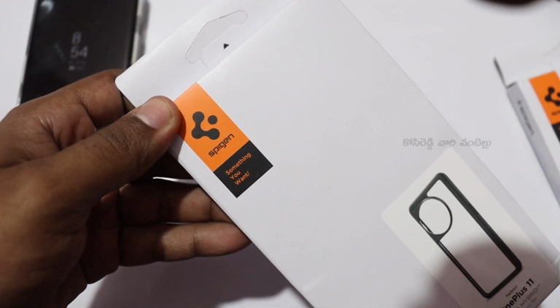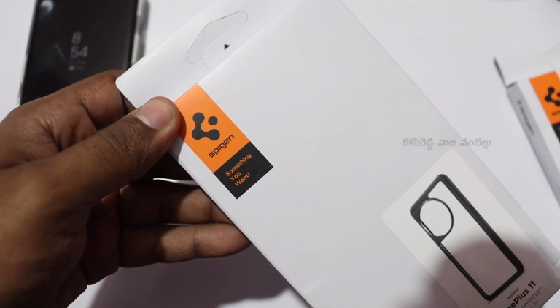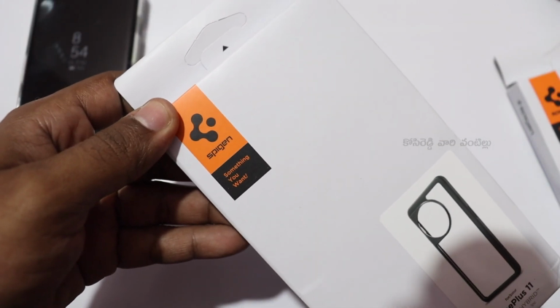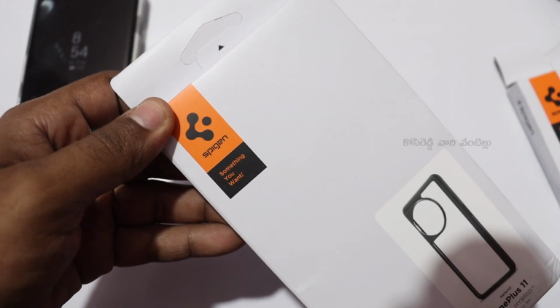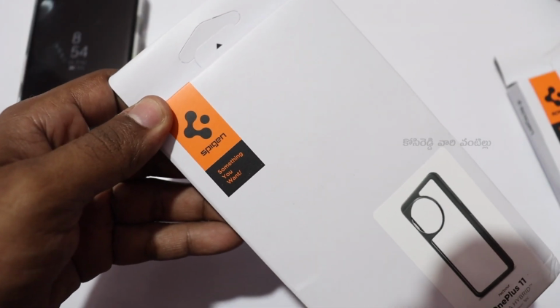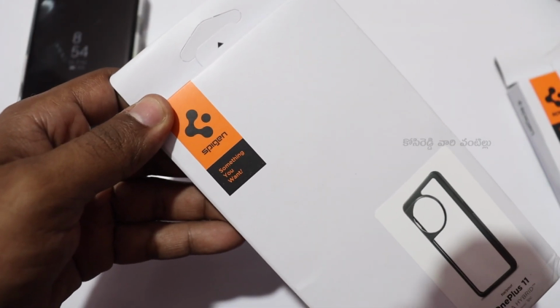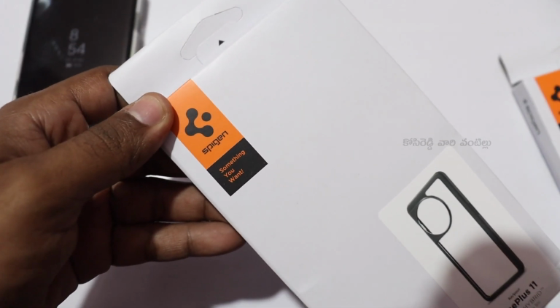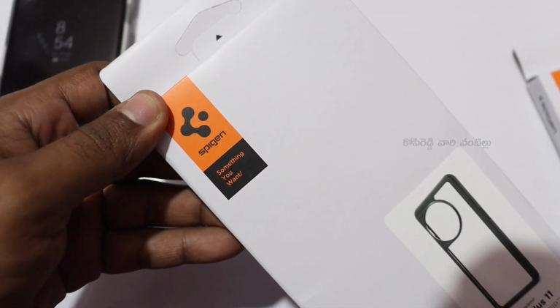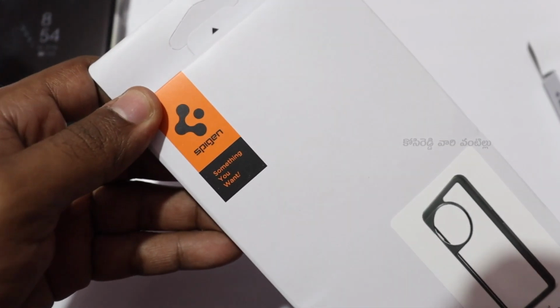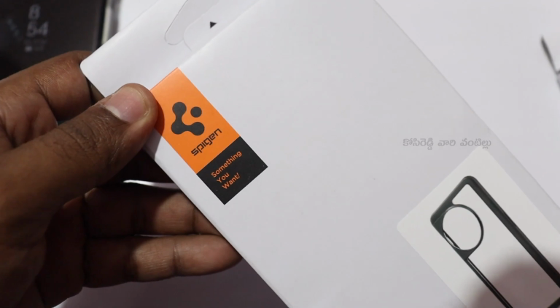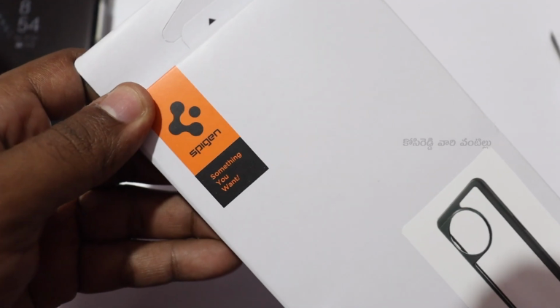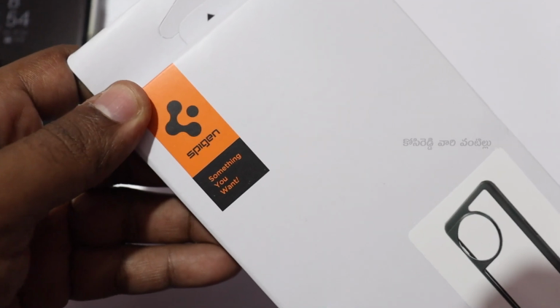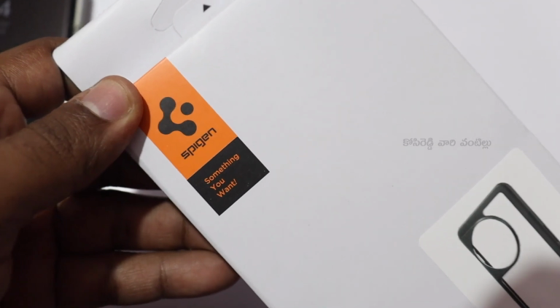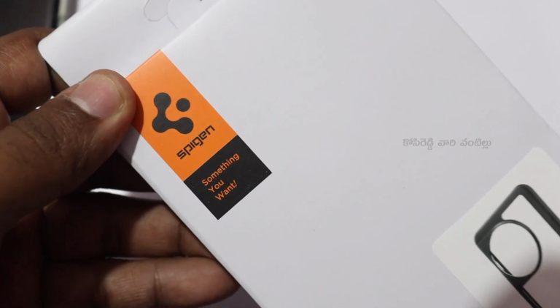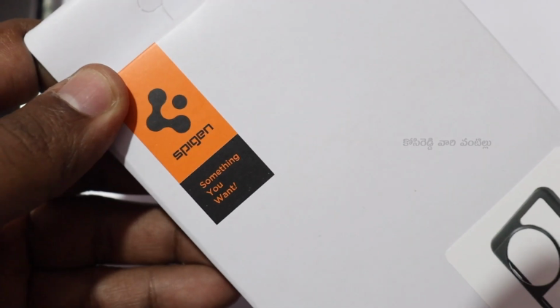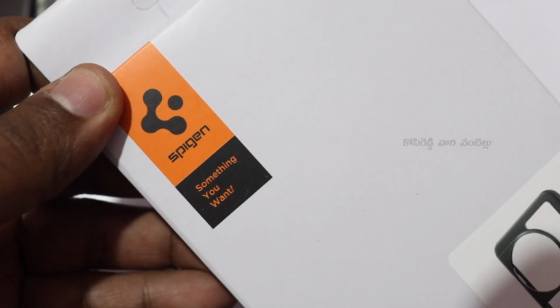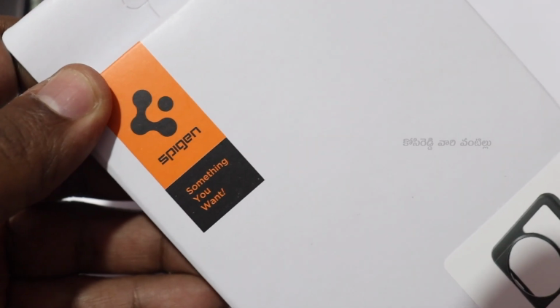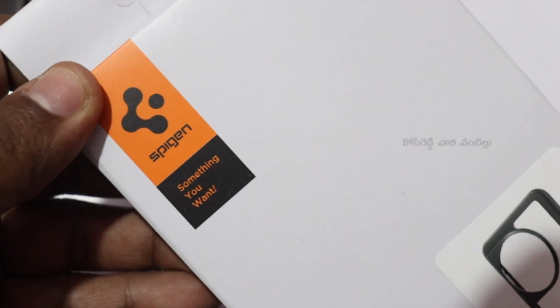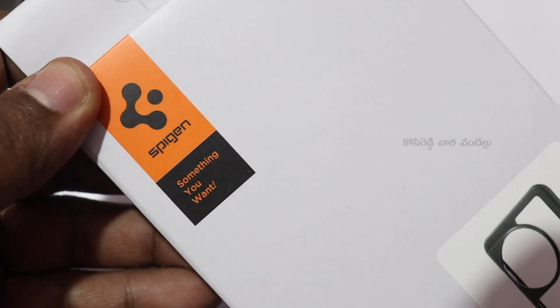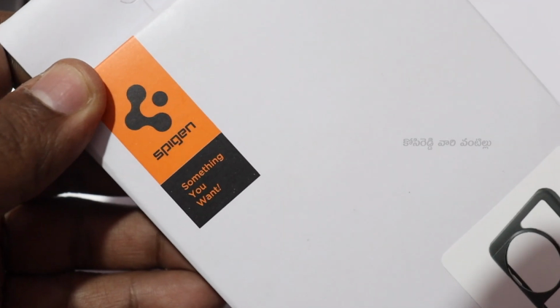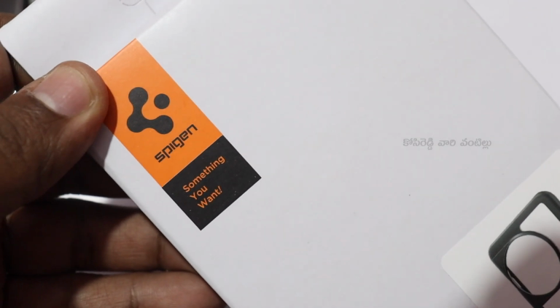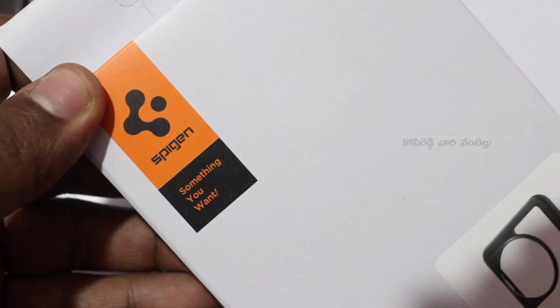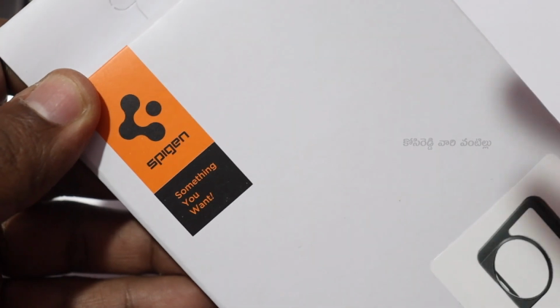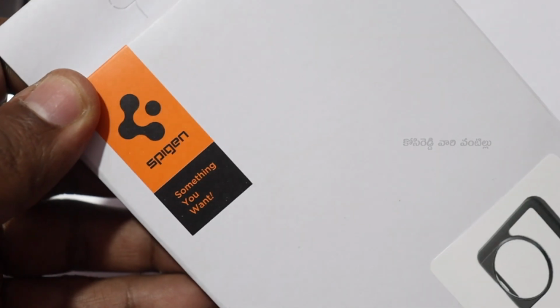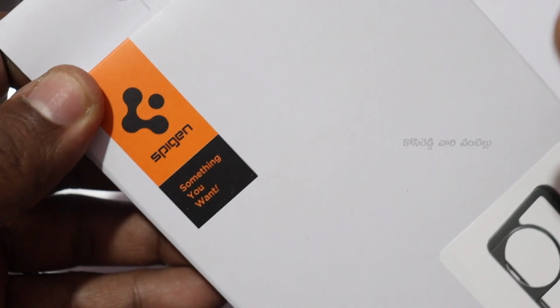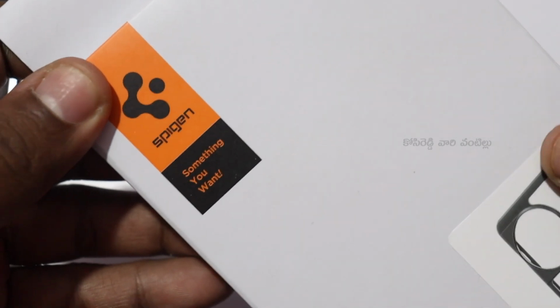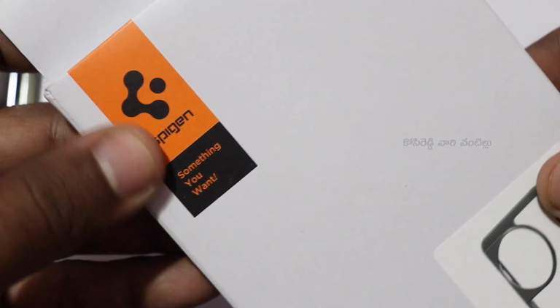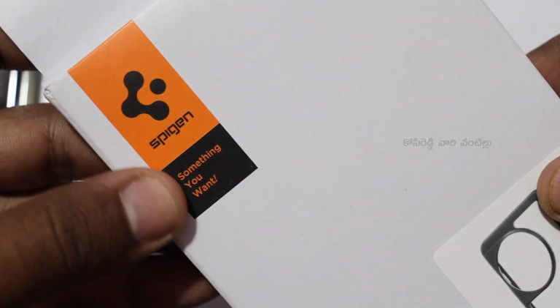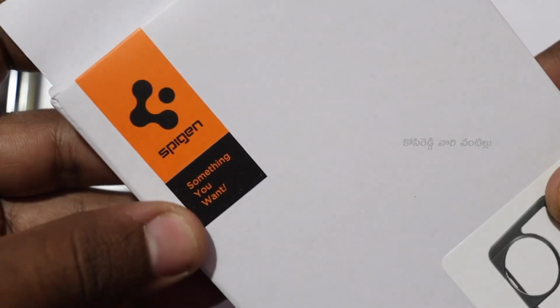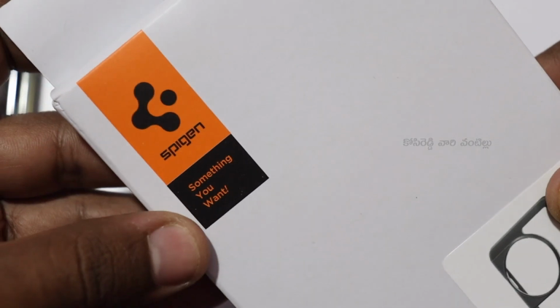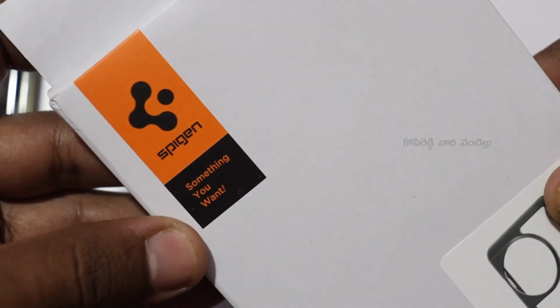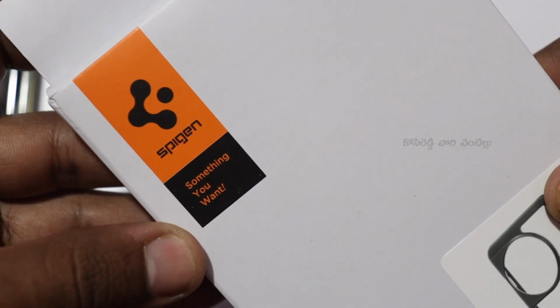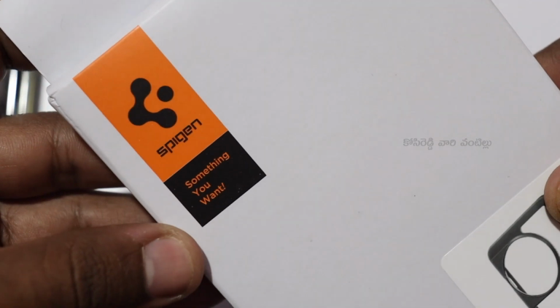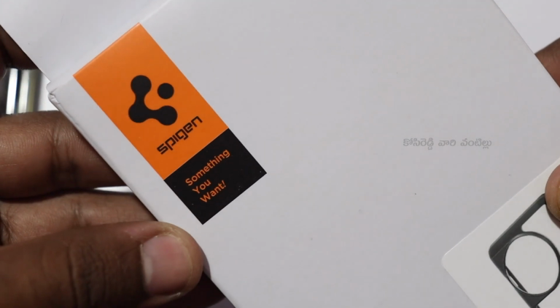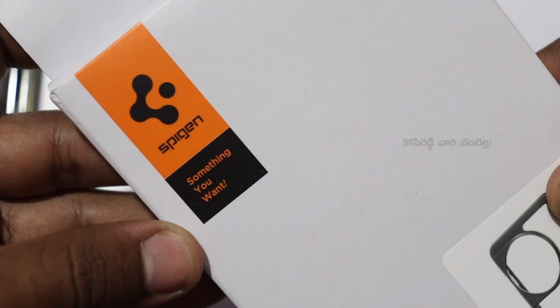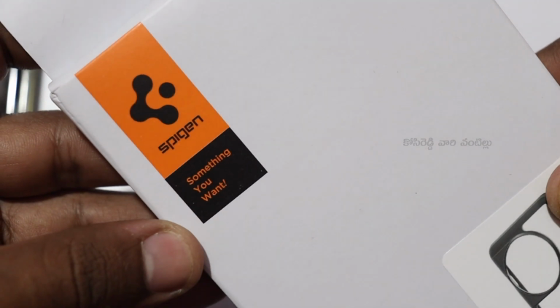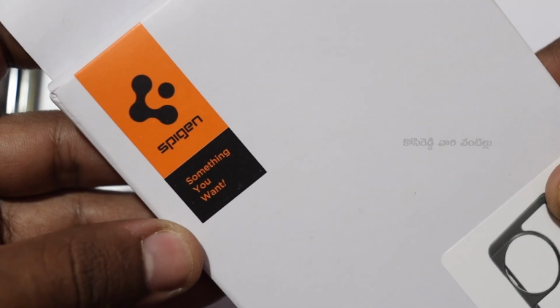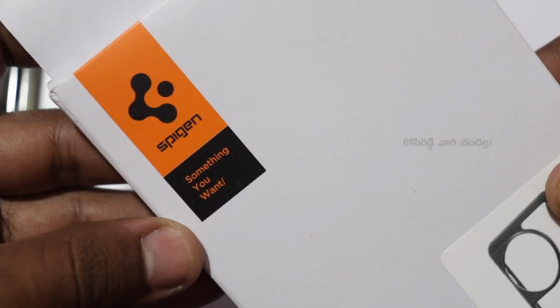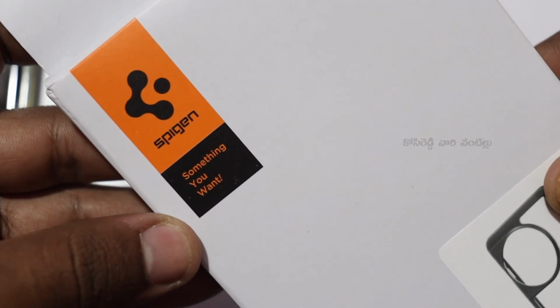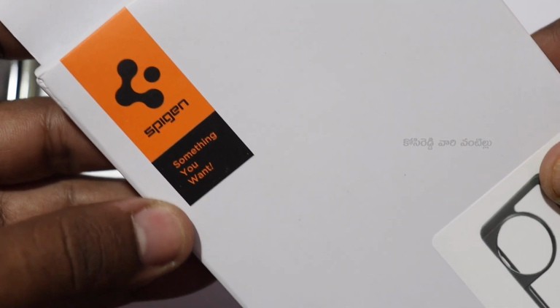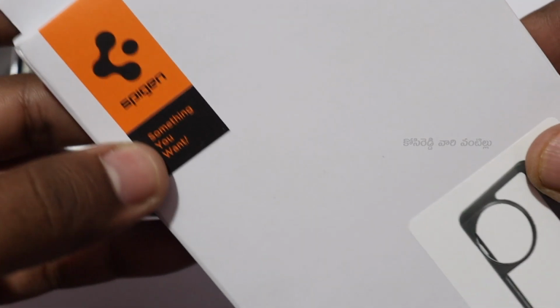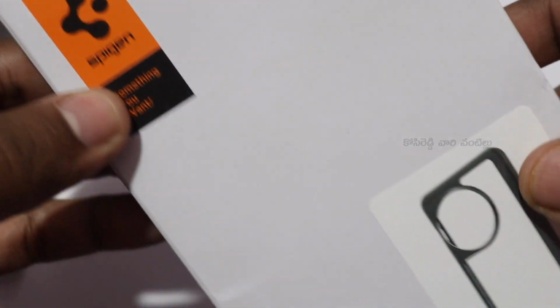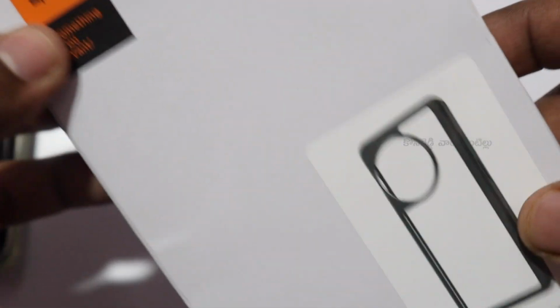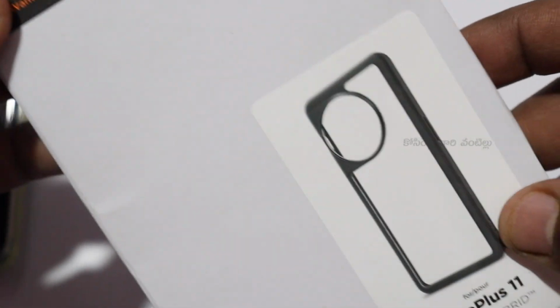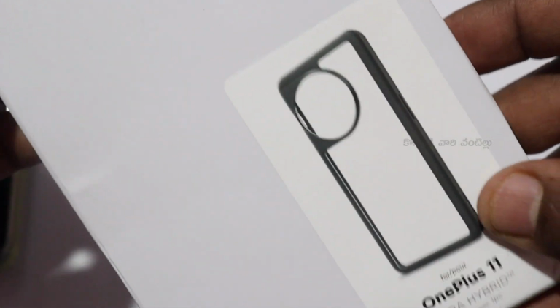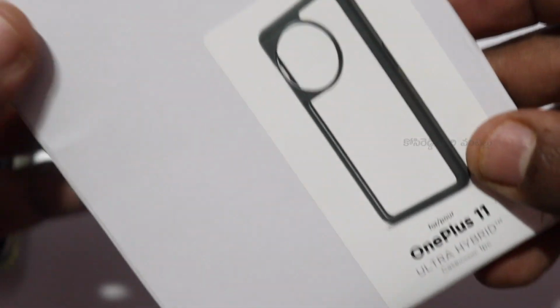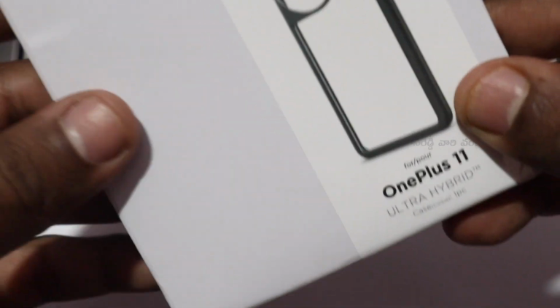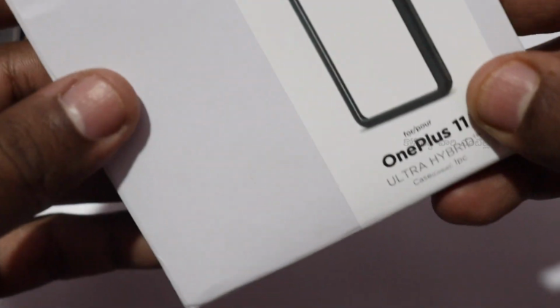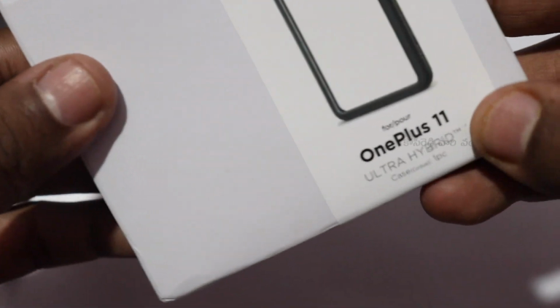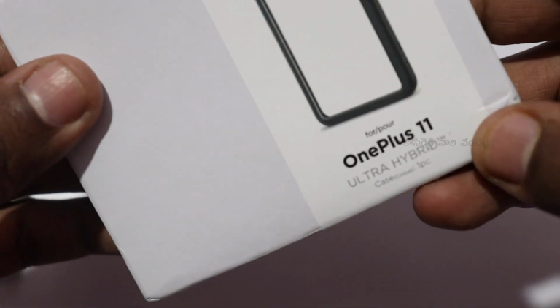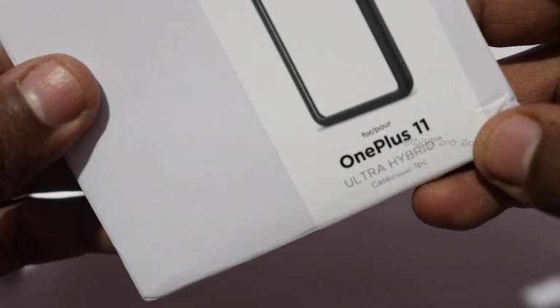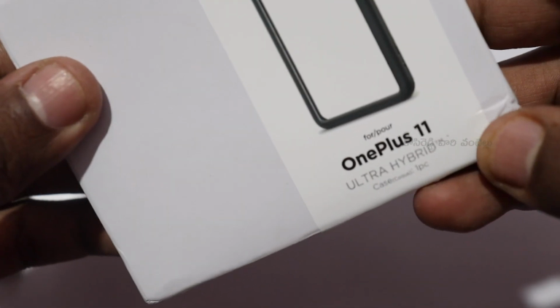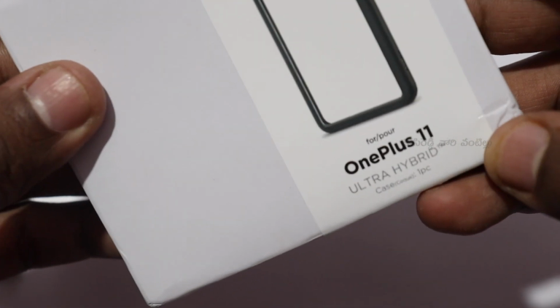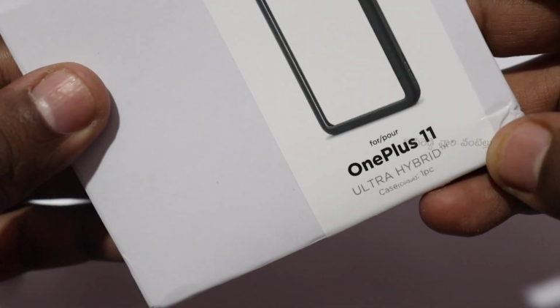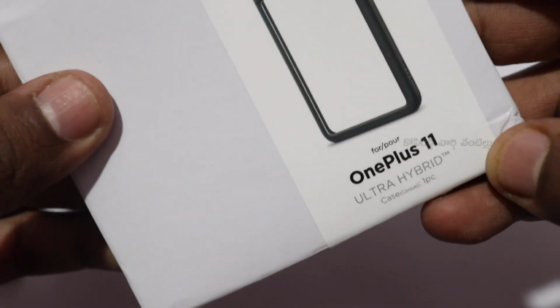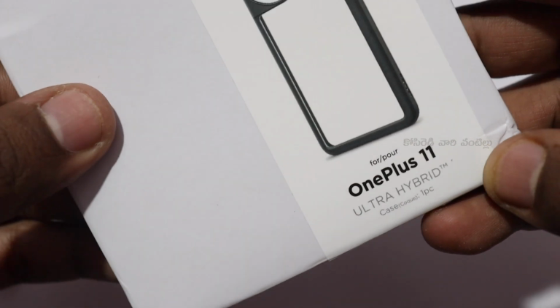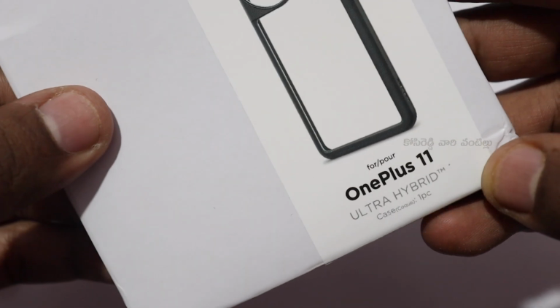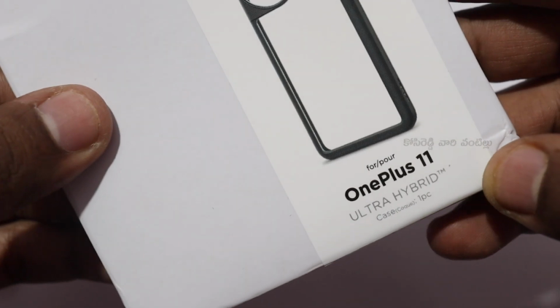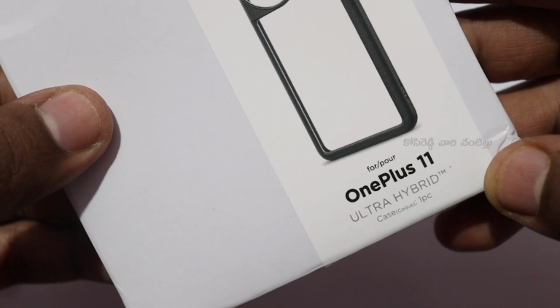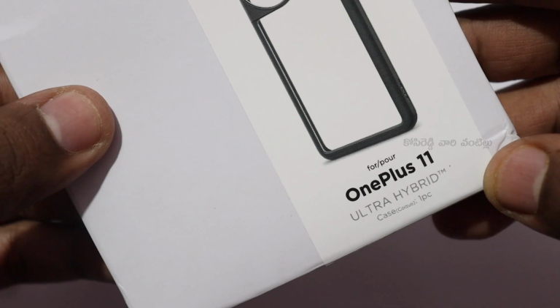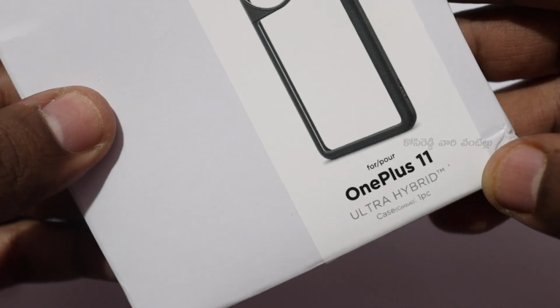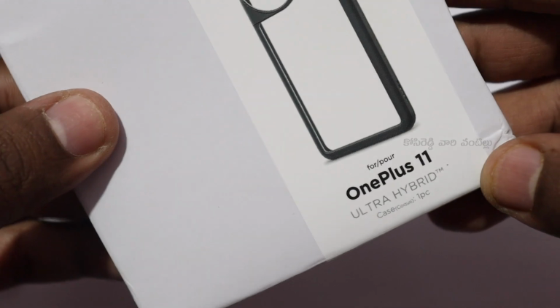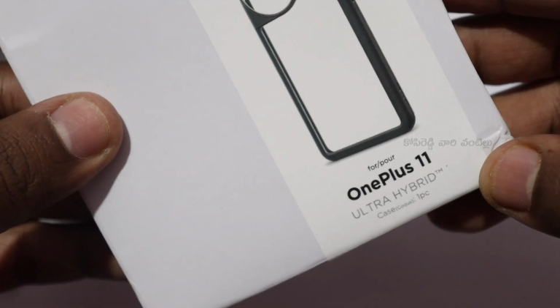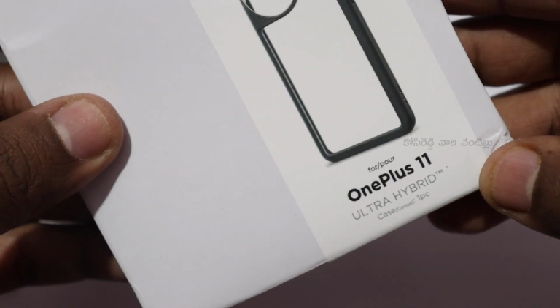This is a Spigen brand — it is a South Korean brand. It is very good quality.